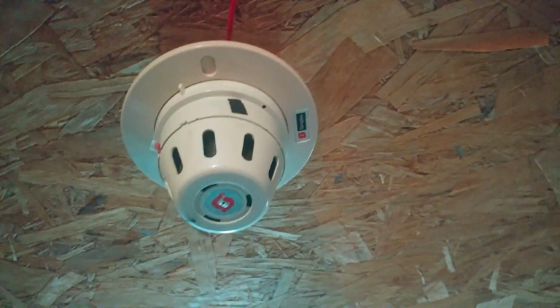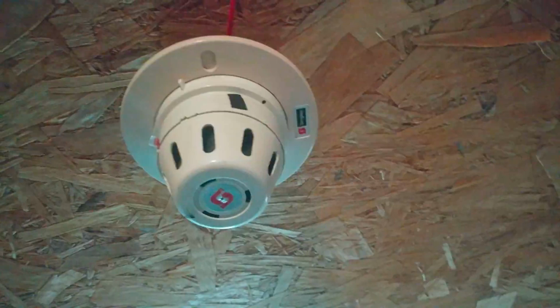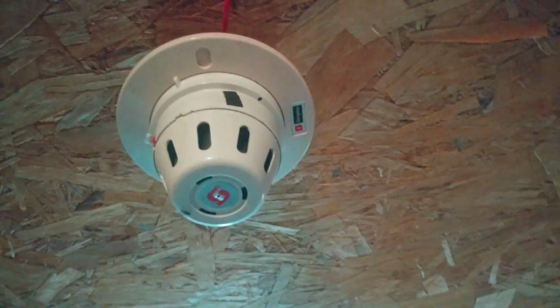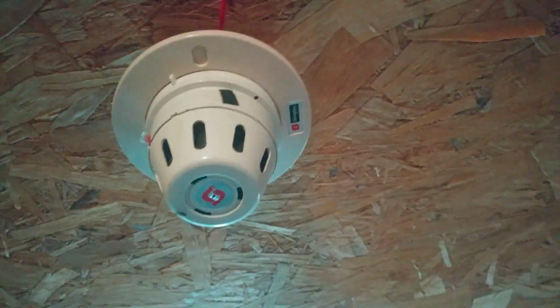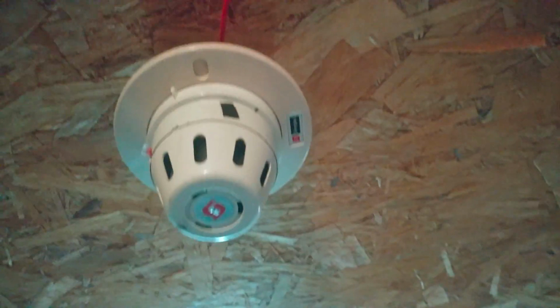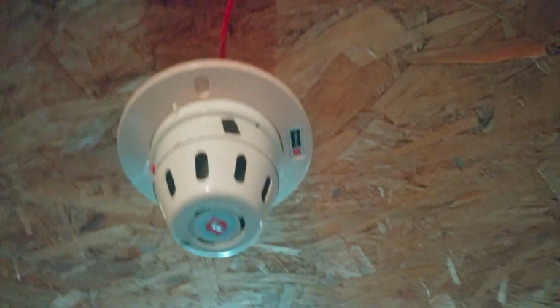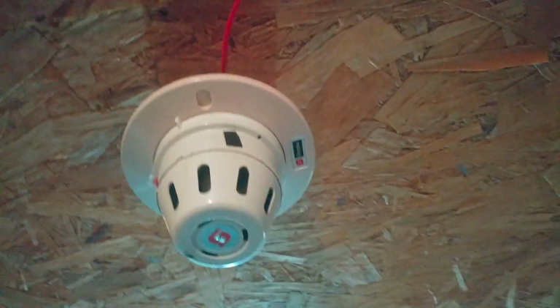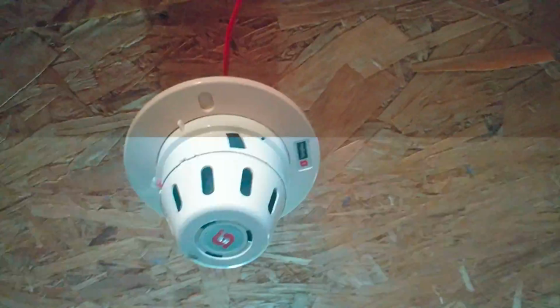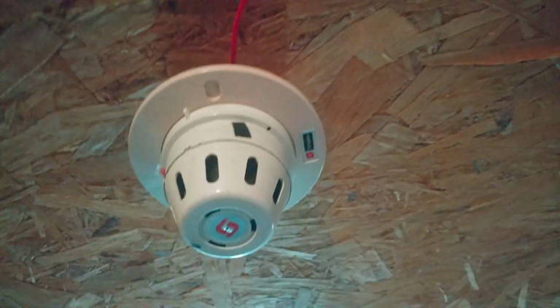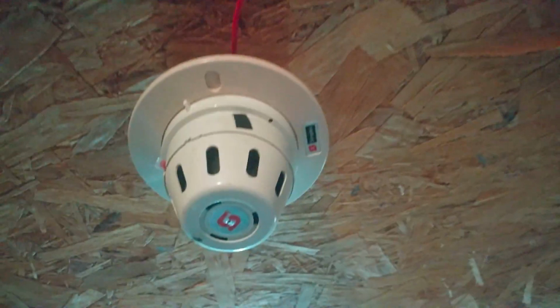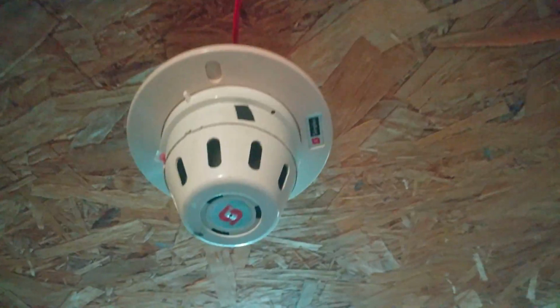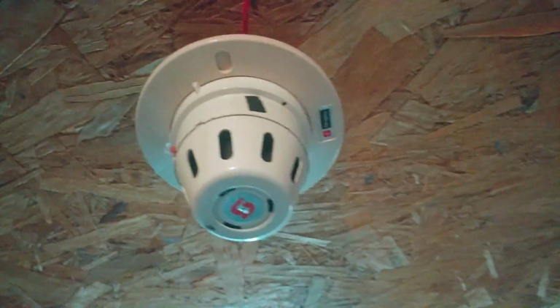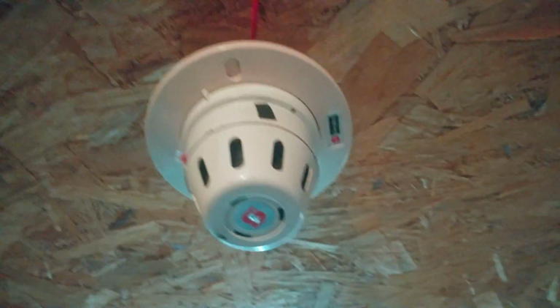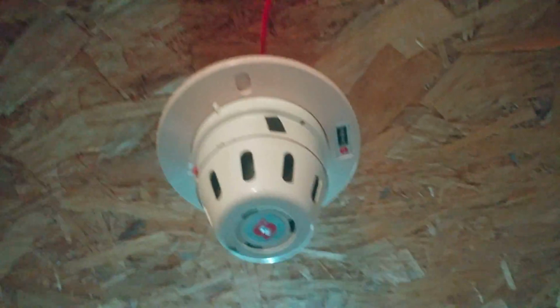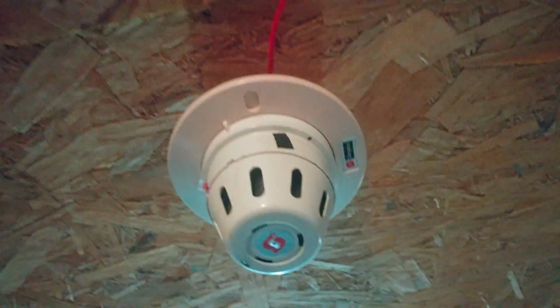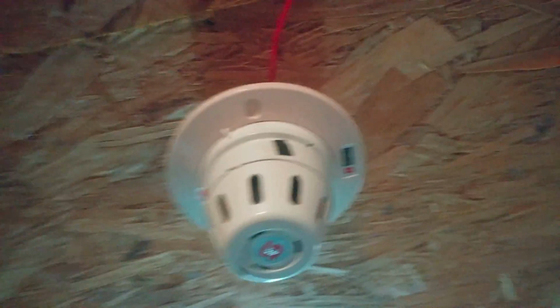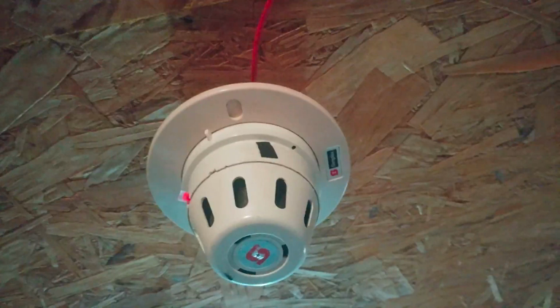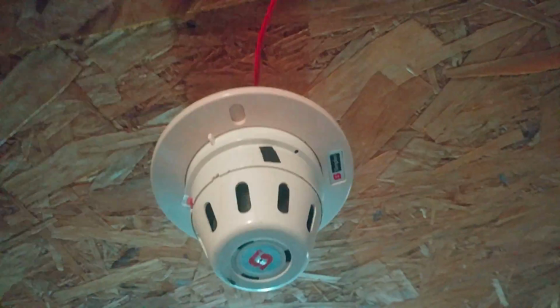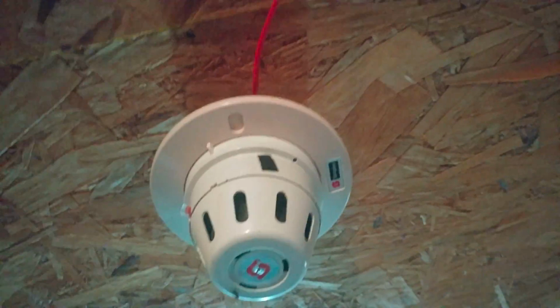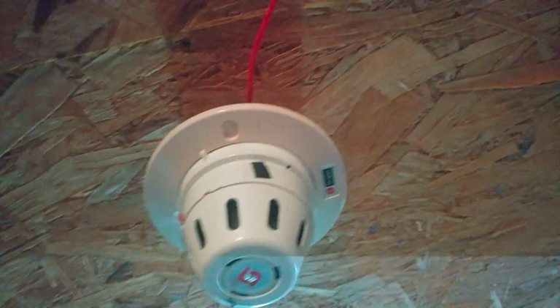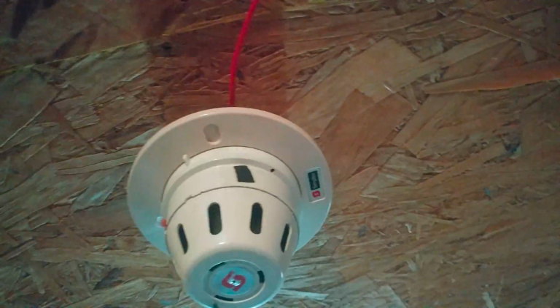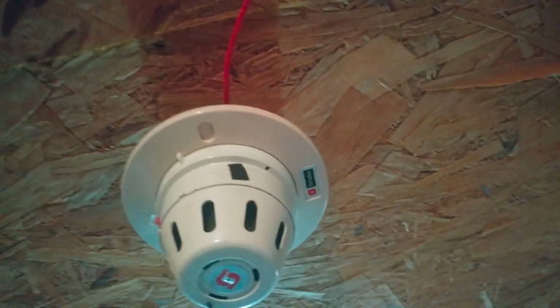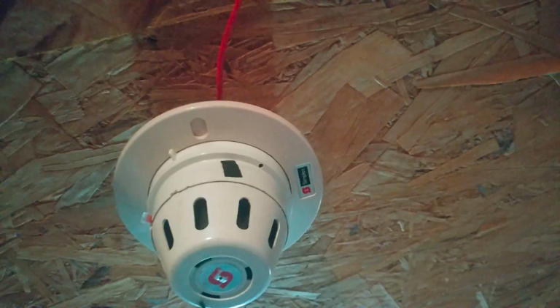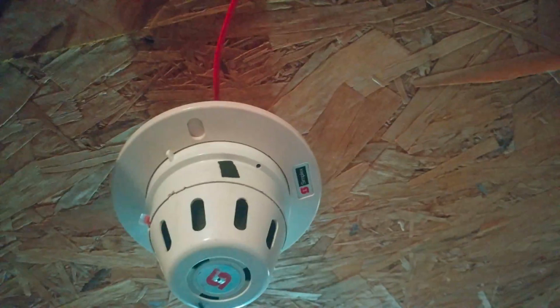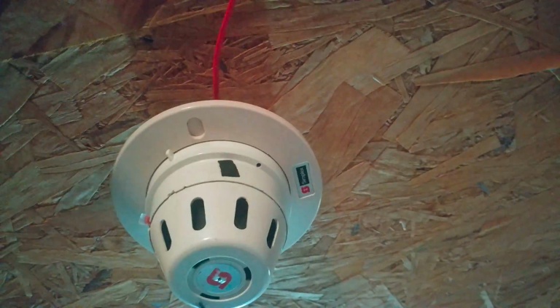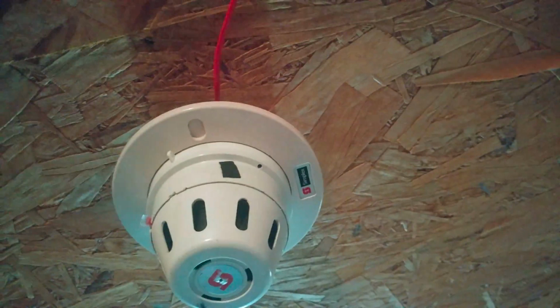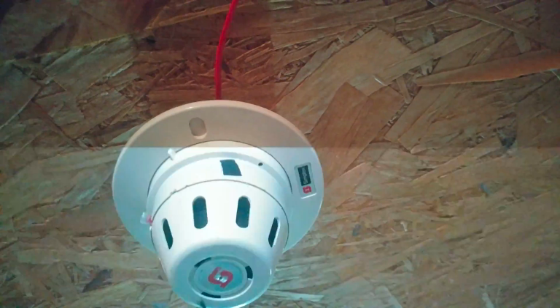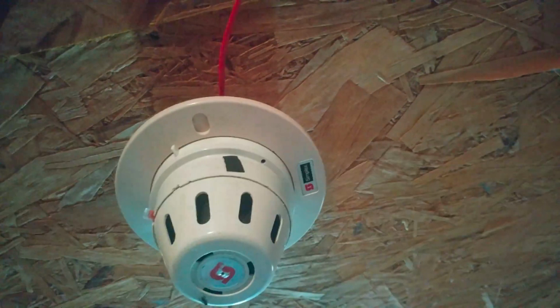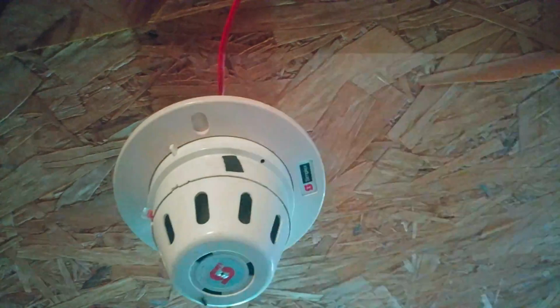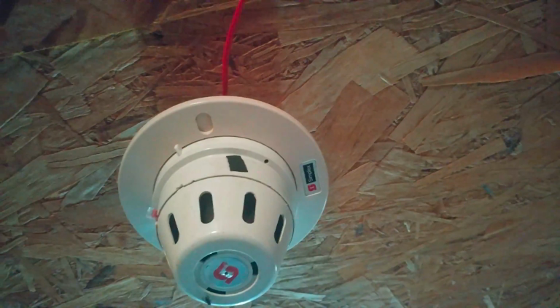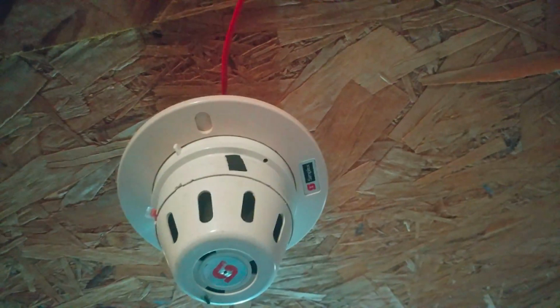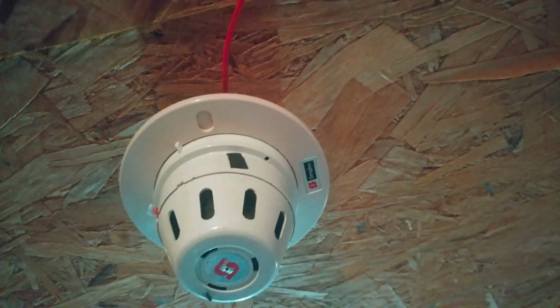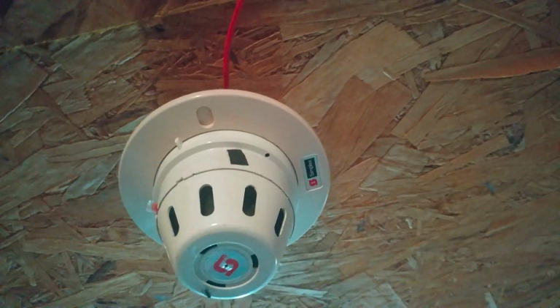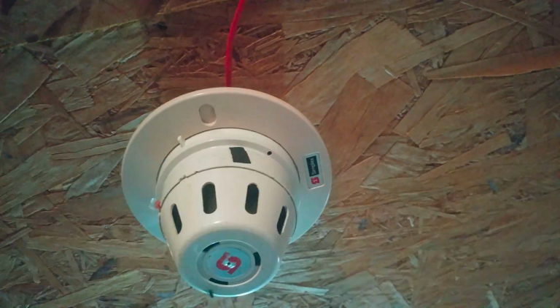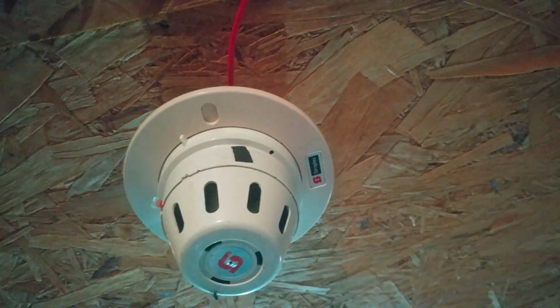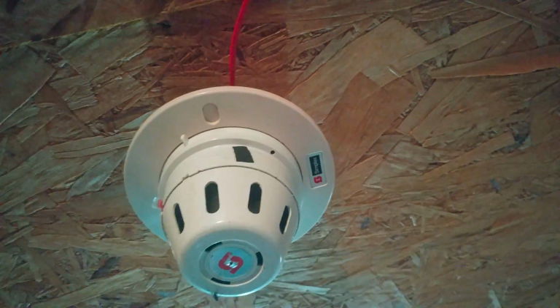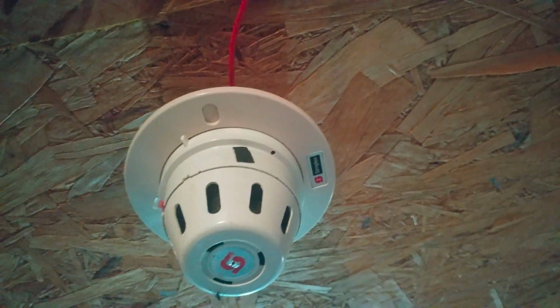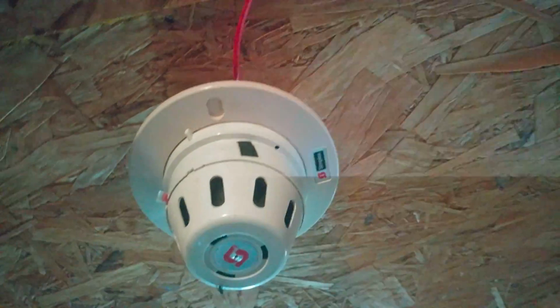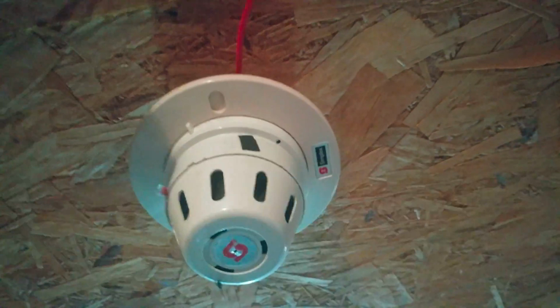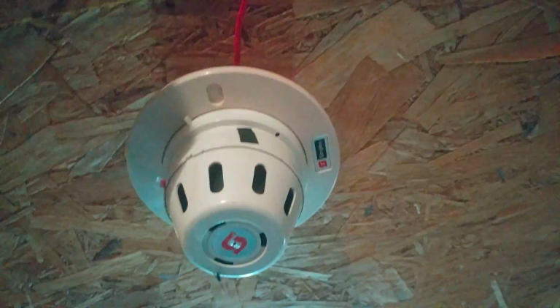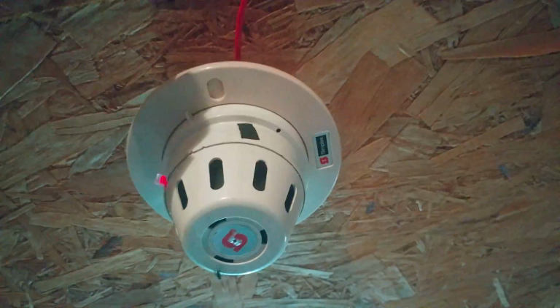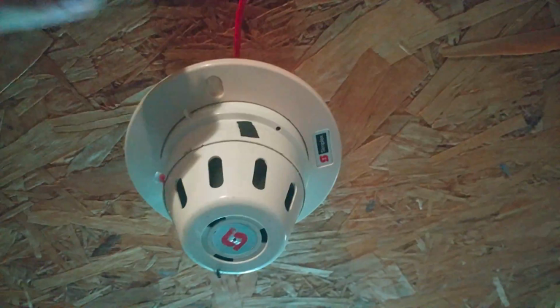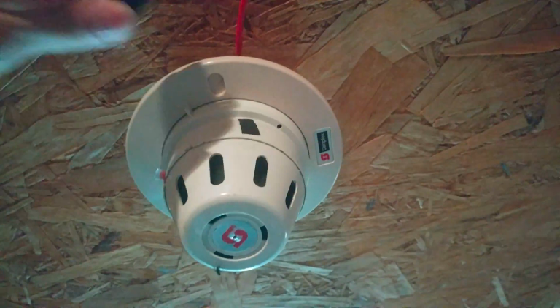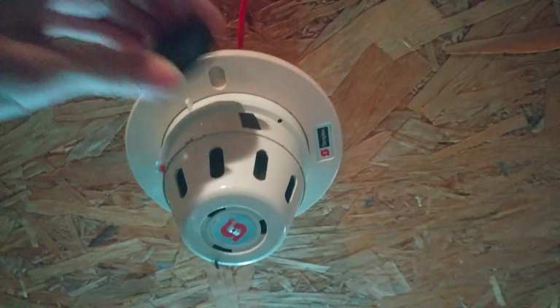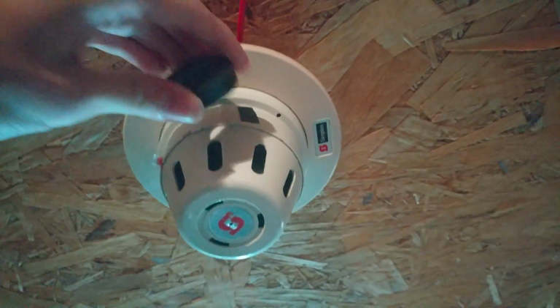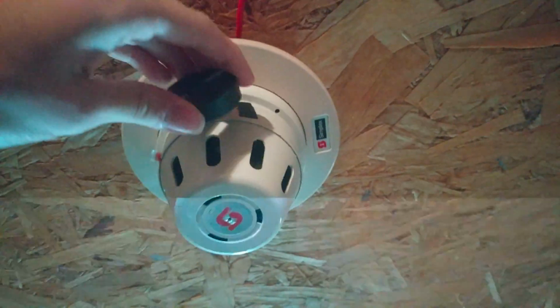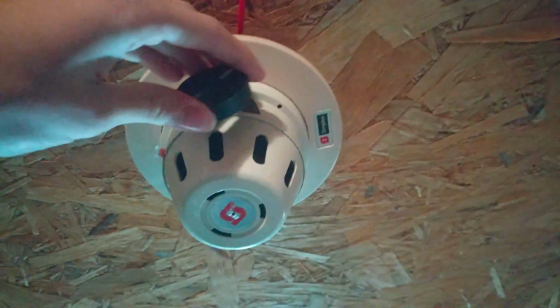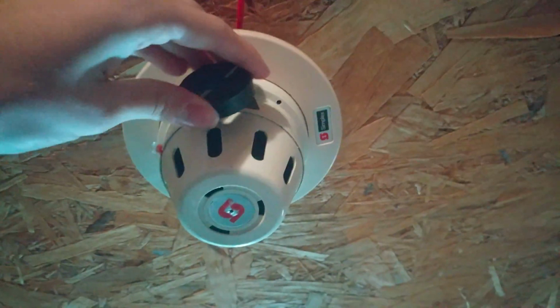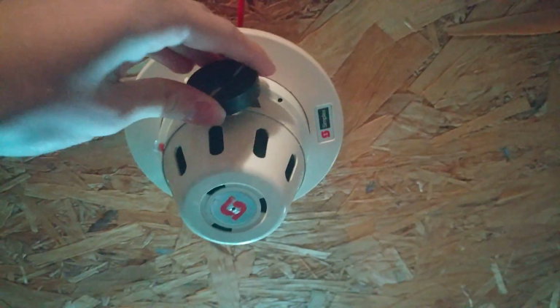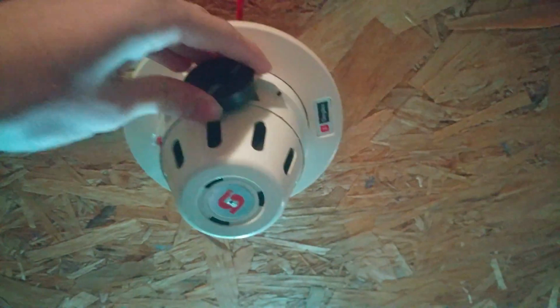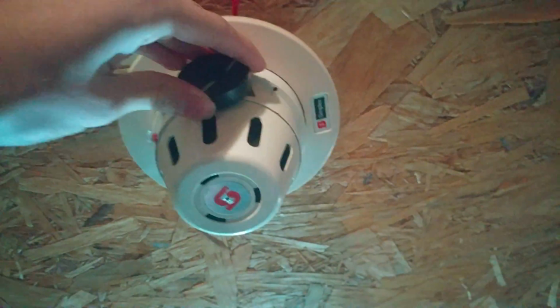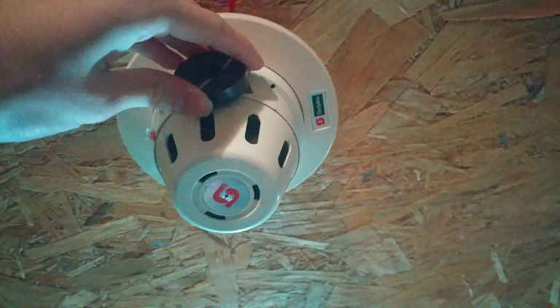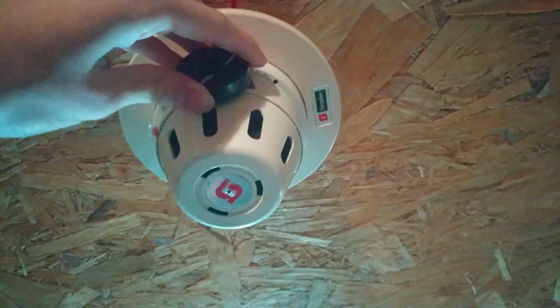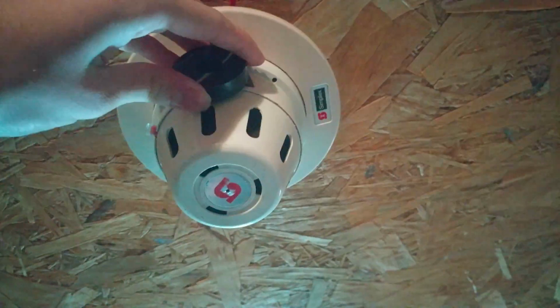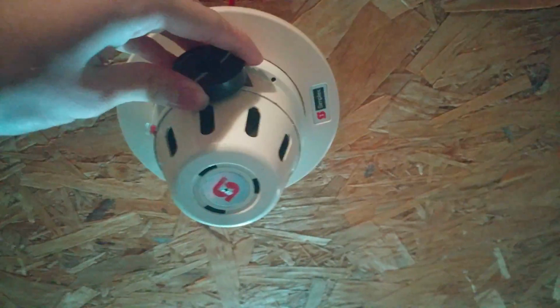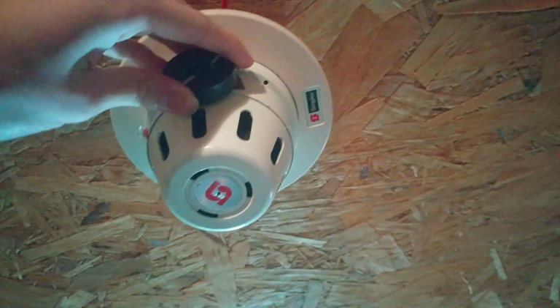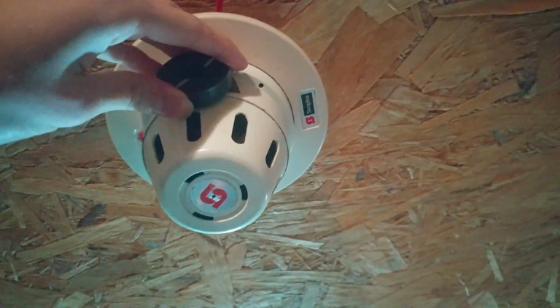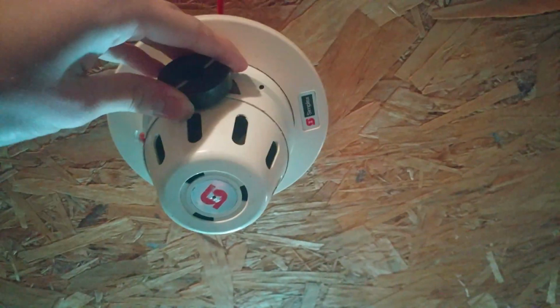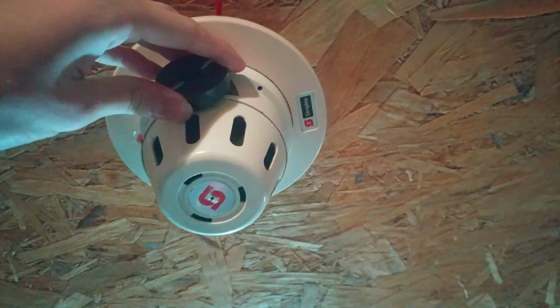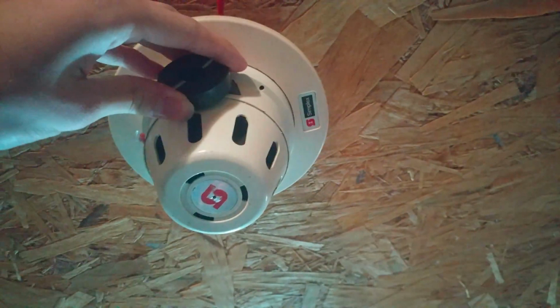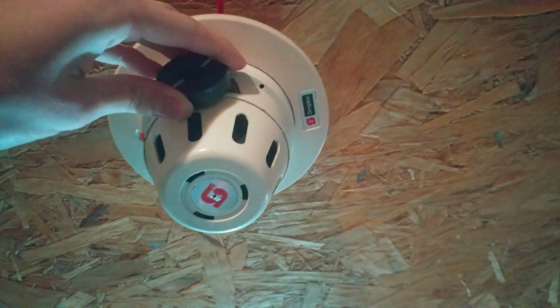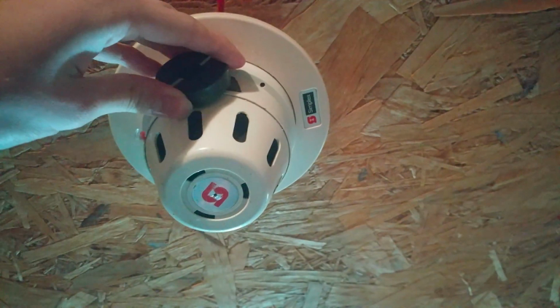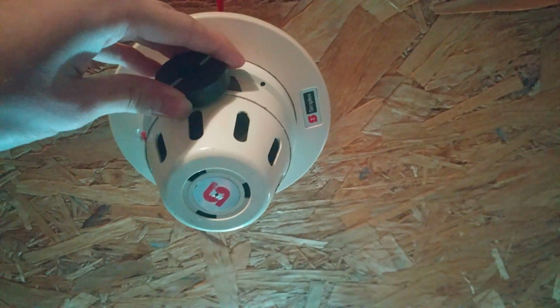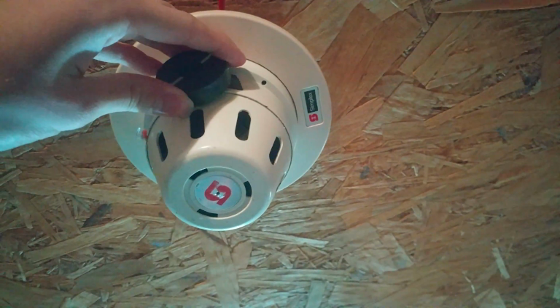Alright, let's go ahead and activate the last remaining device on the system, the Simplex 298. Here we go.